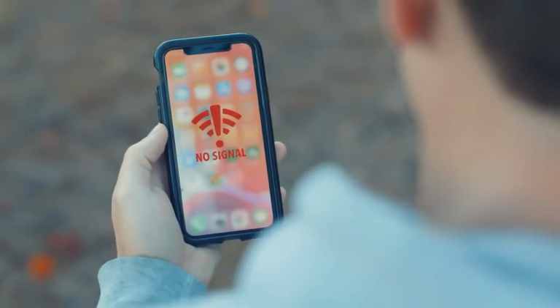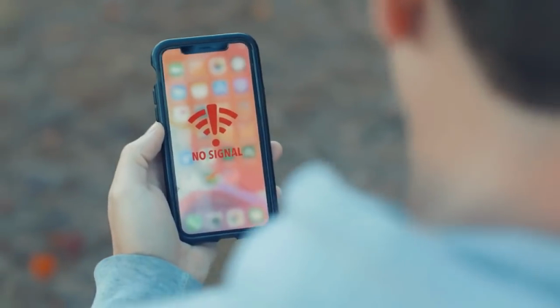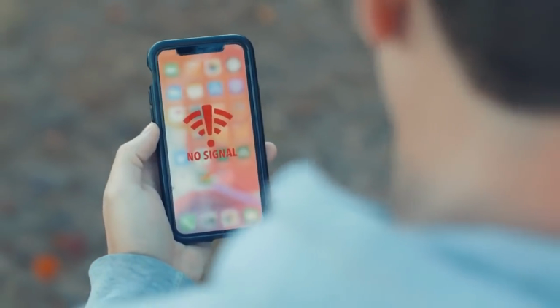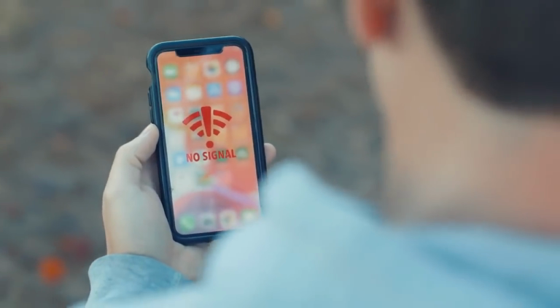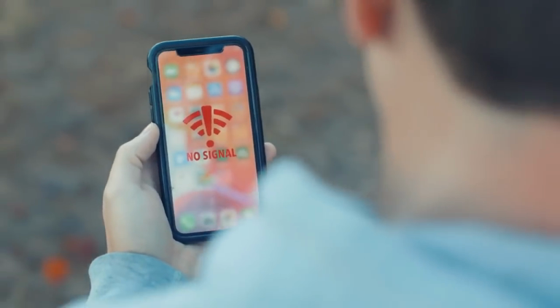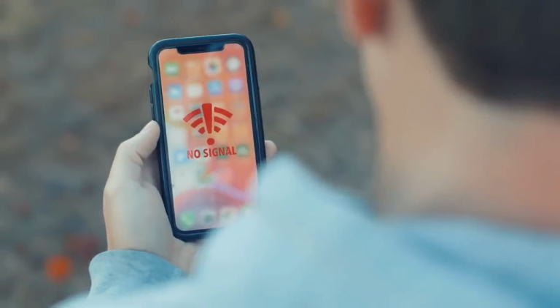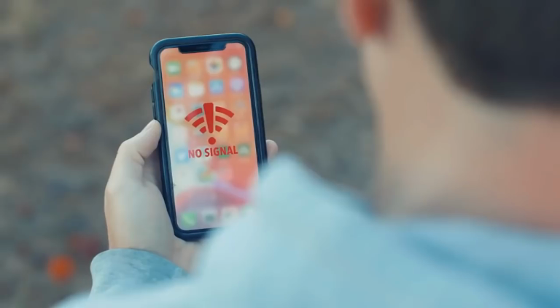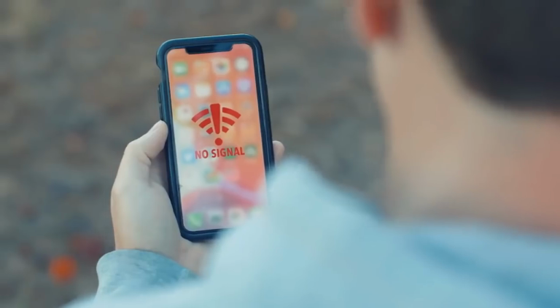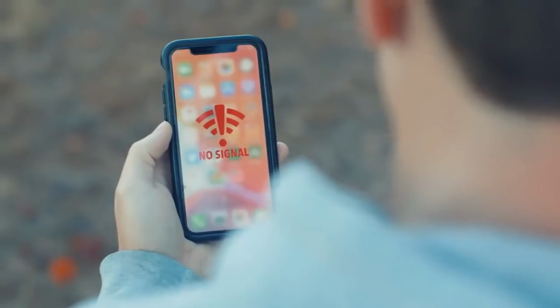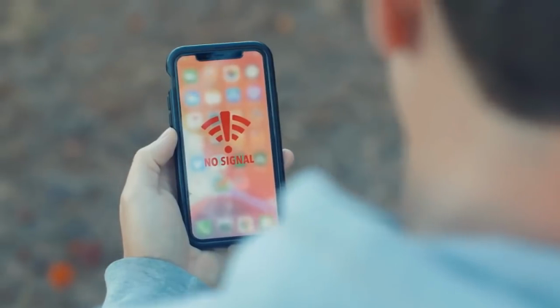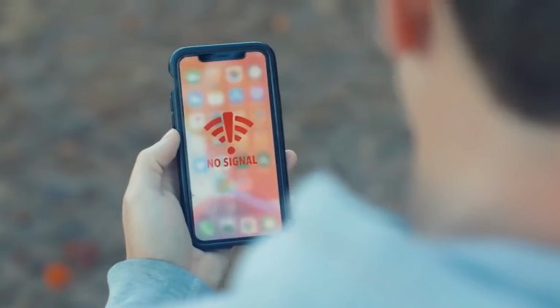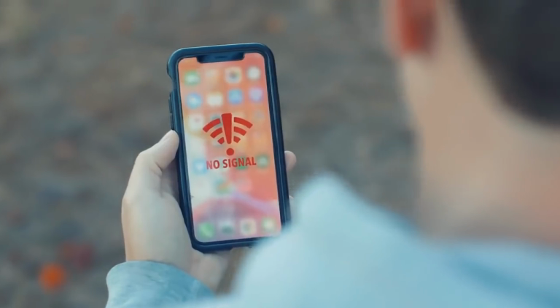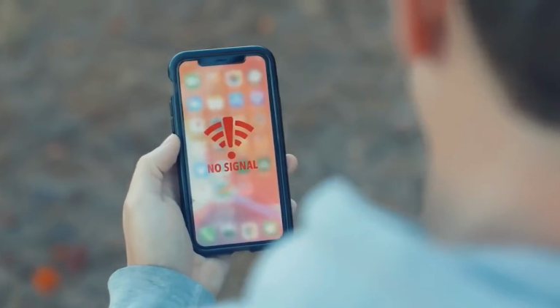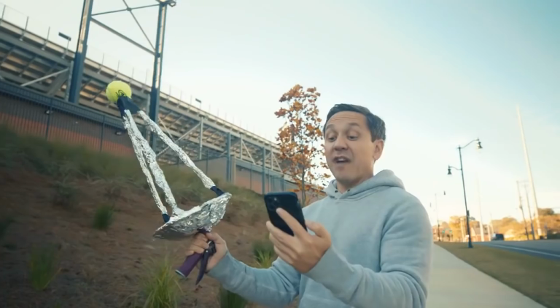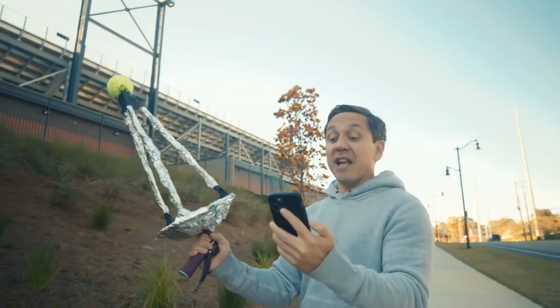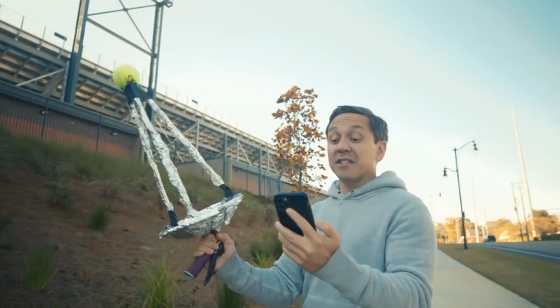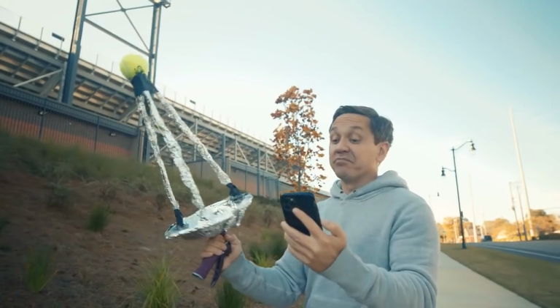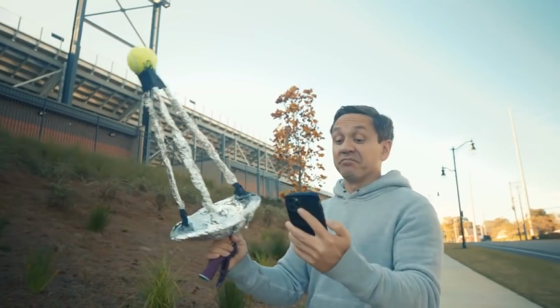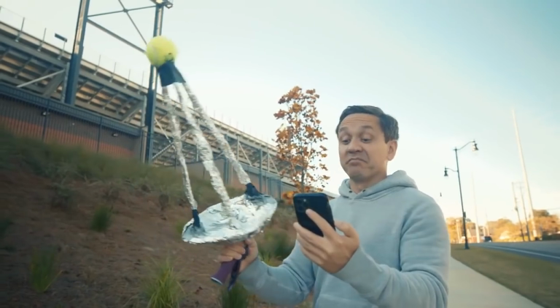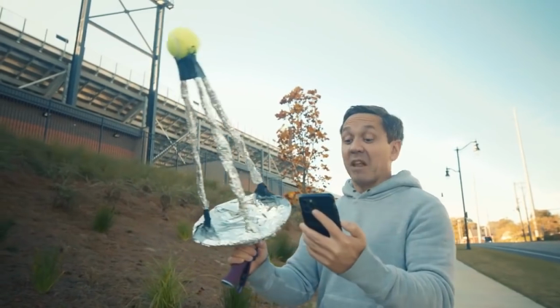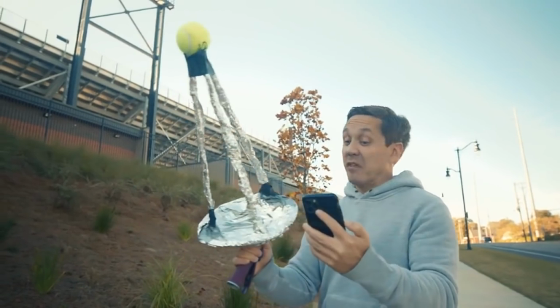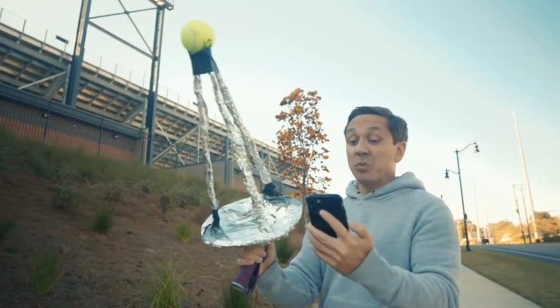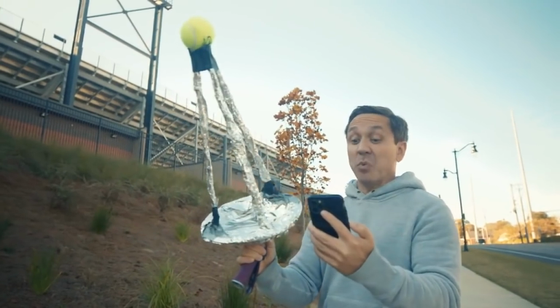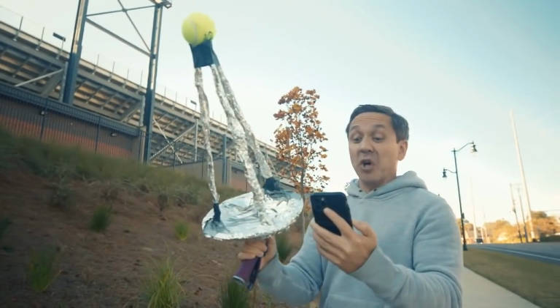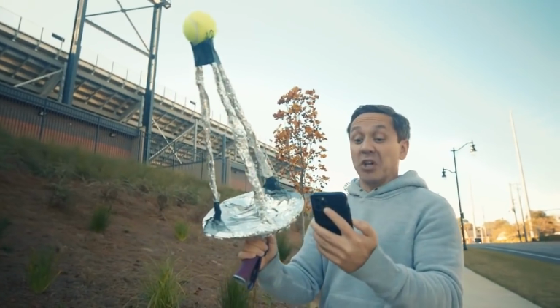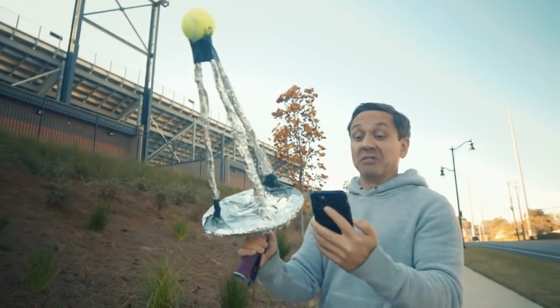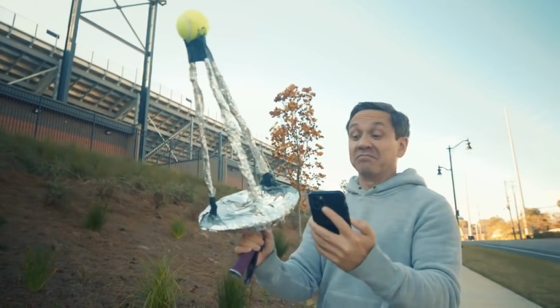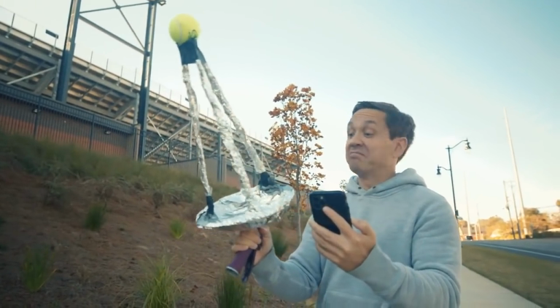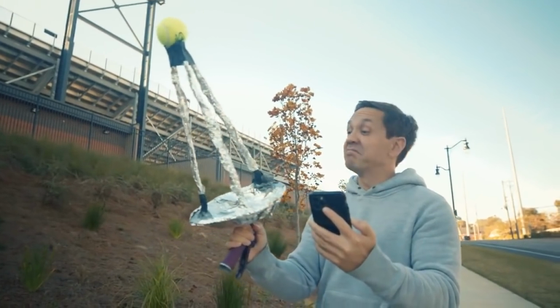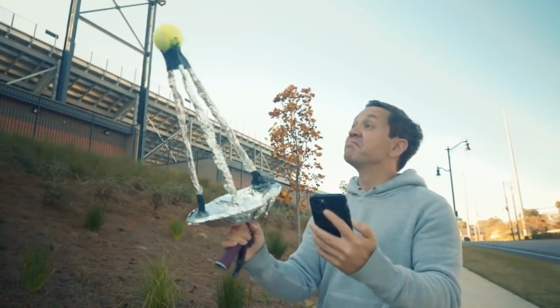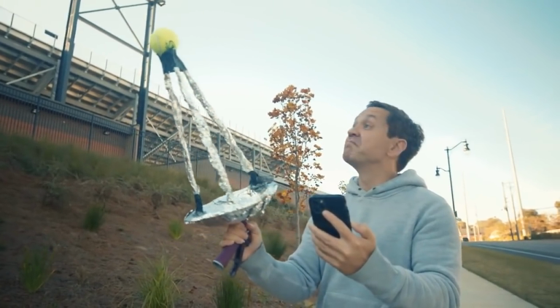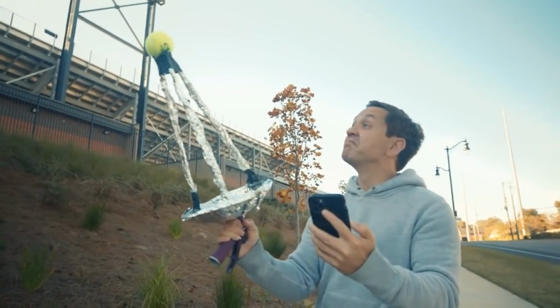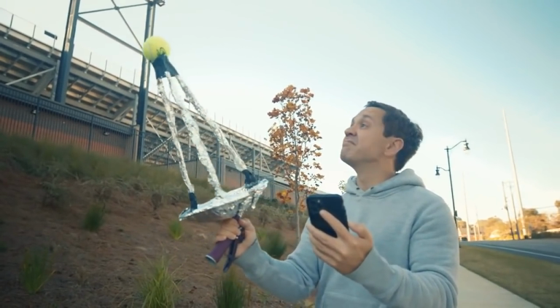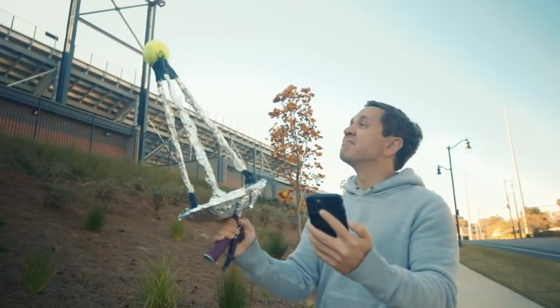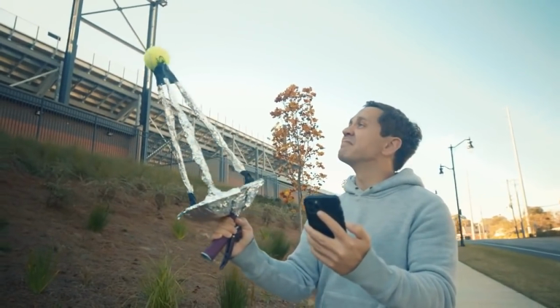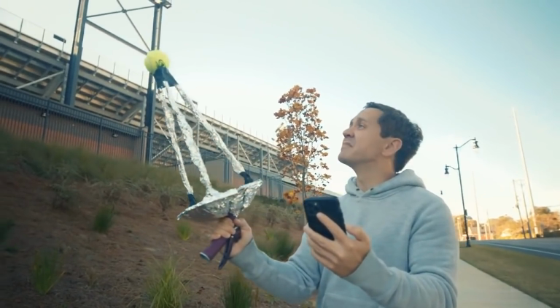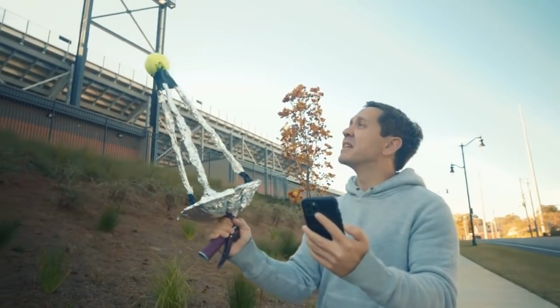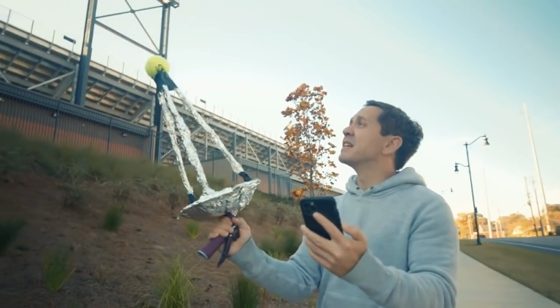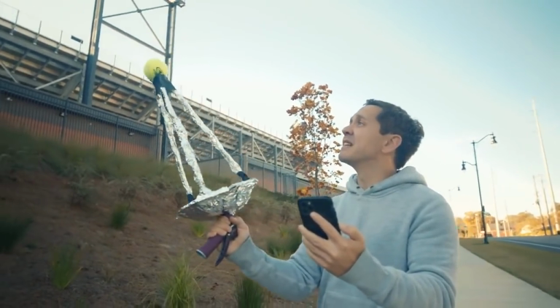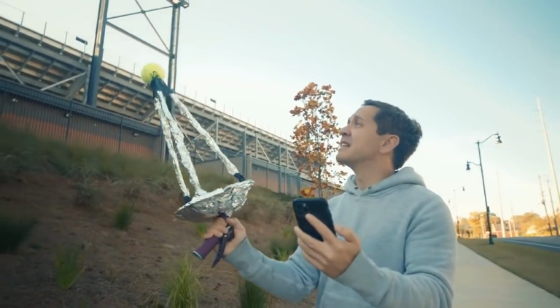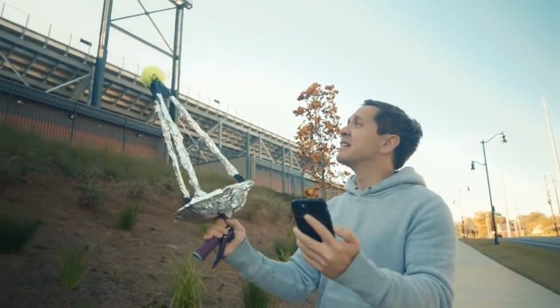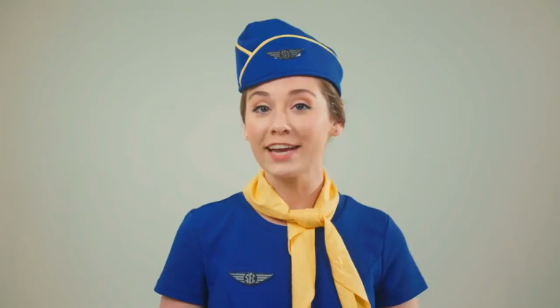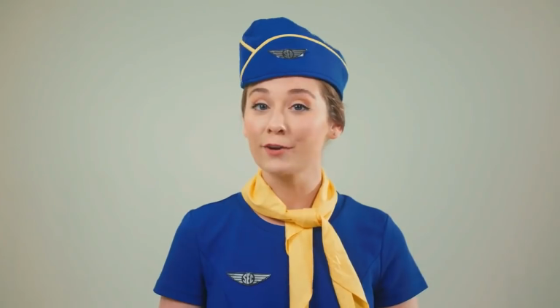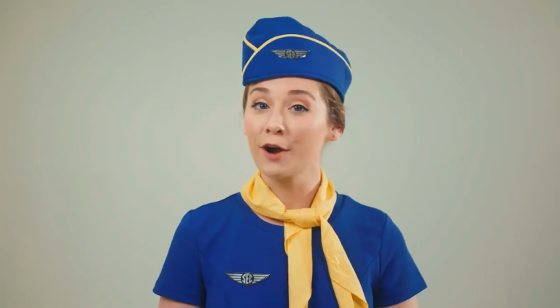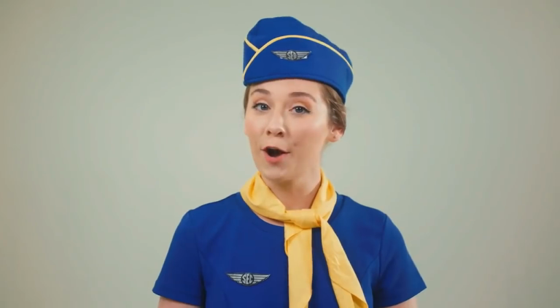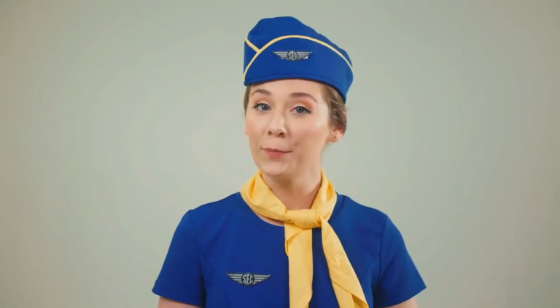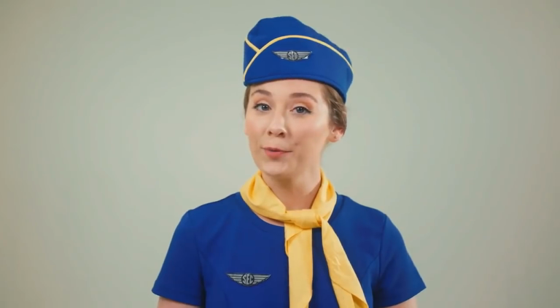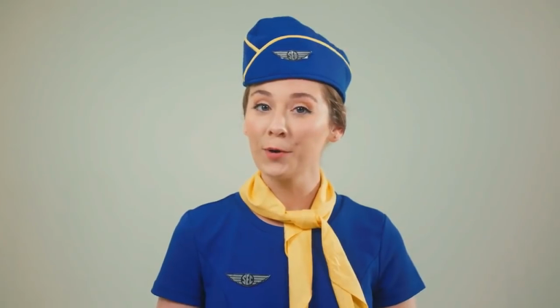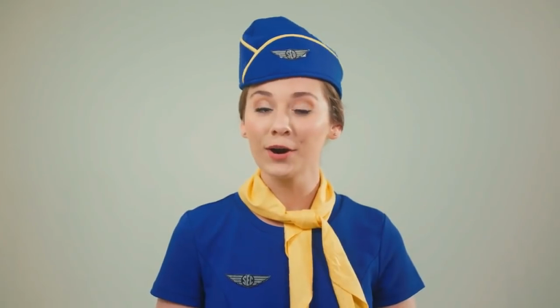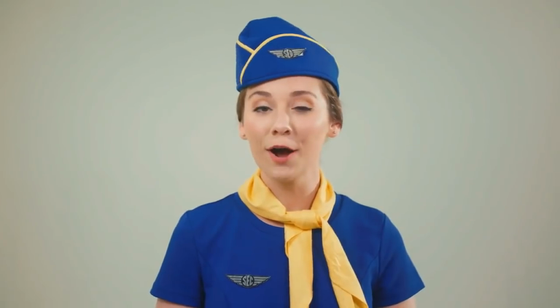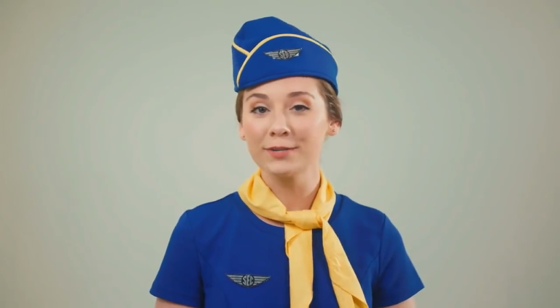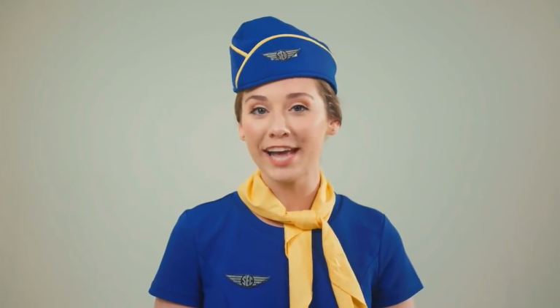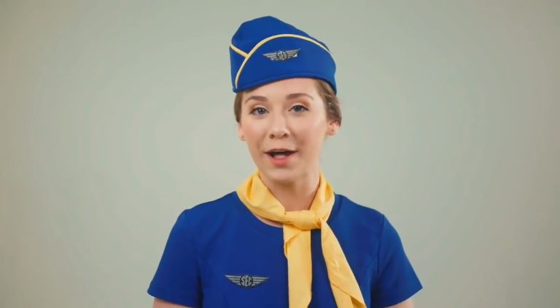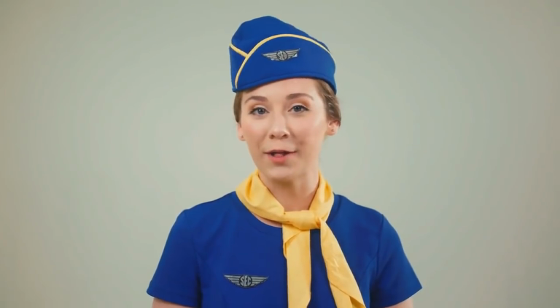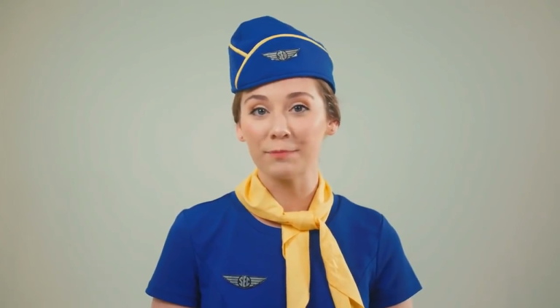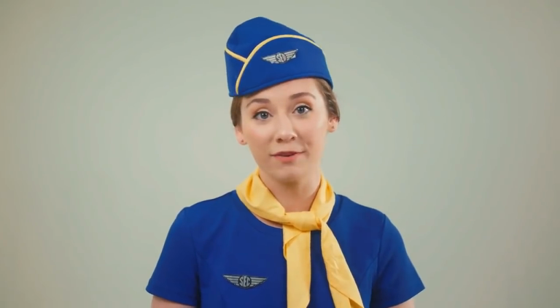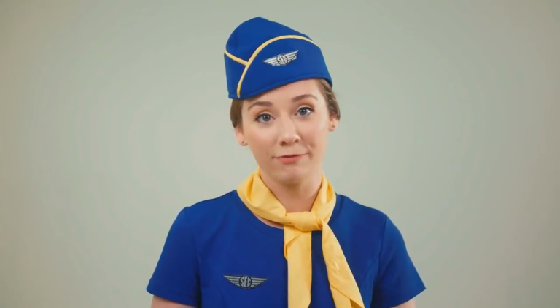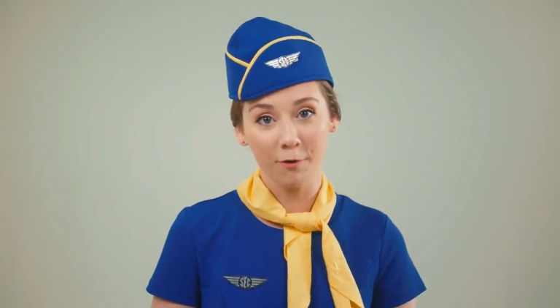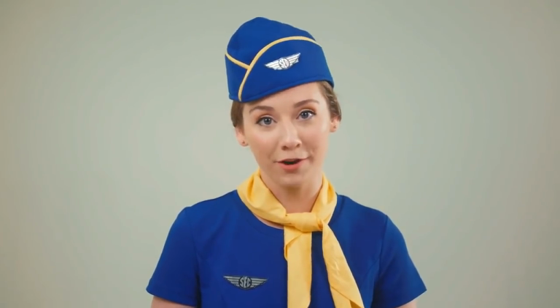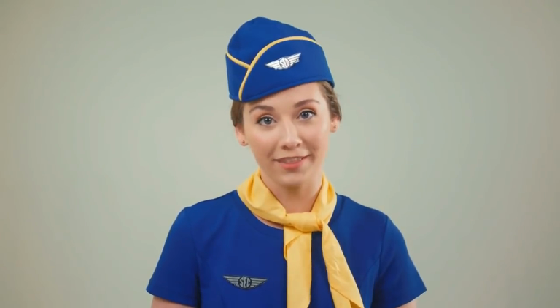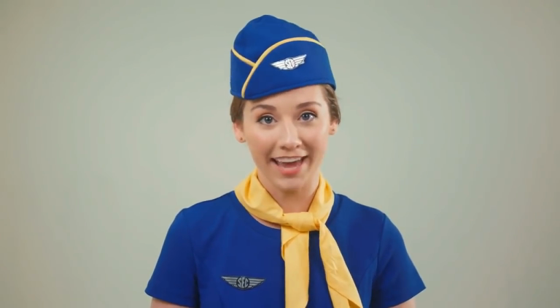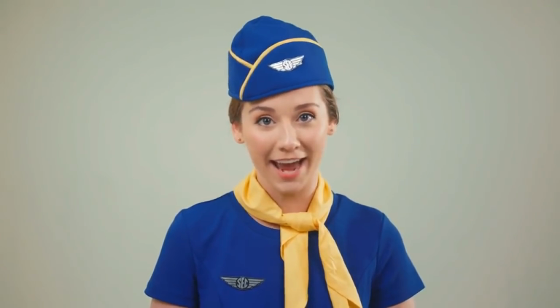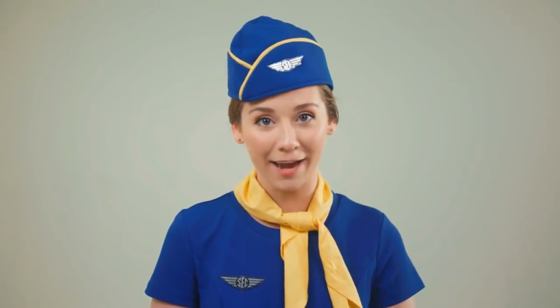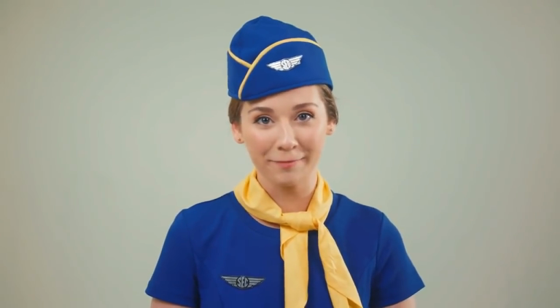If the moon was in the waxing gibbous phase, this would work. Better to do all of this at your home or hotel before the game.